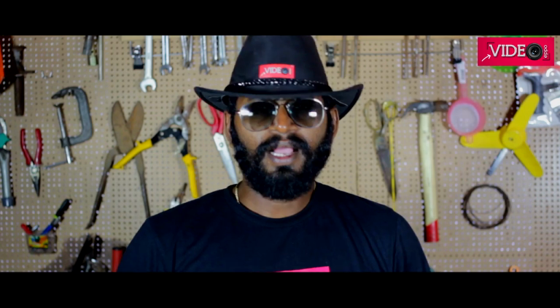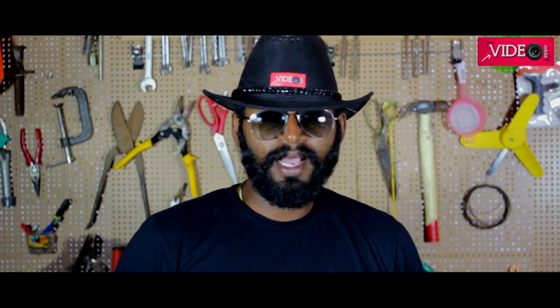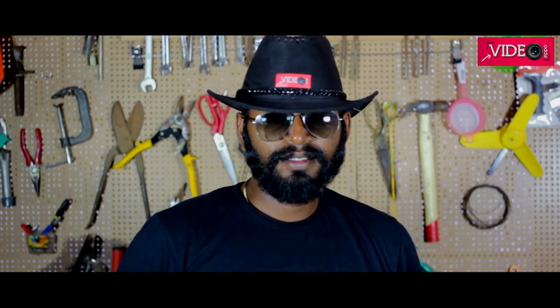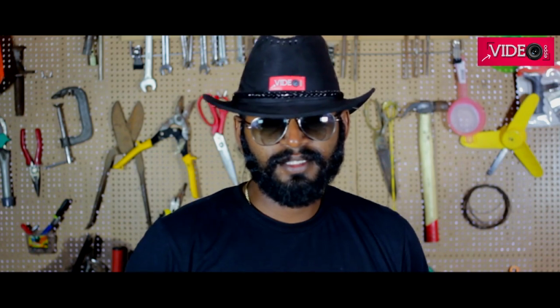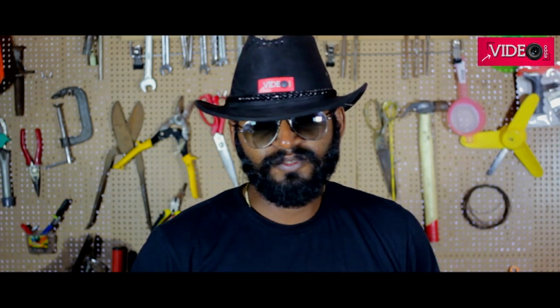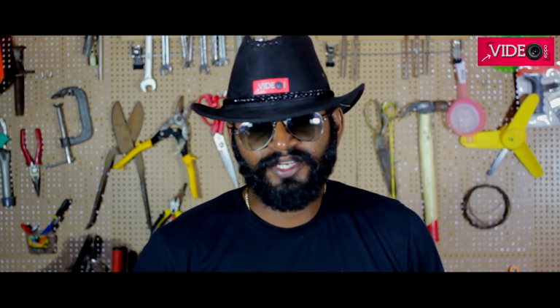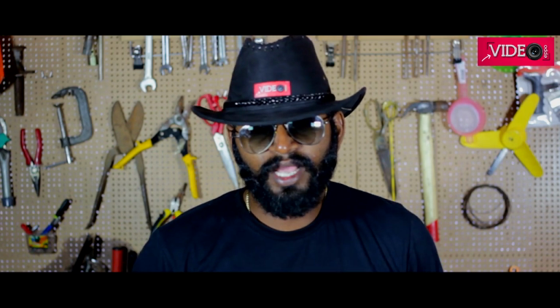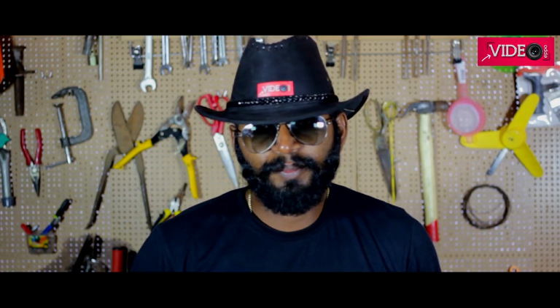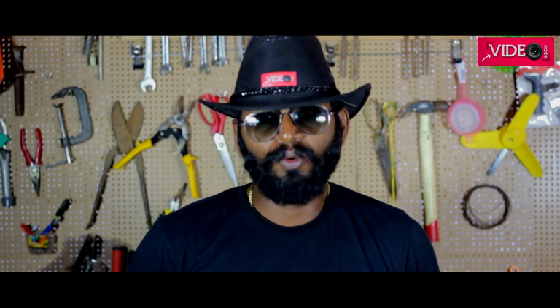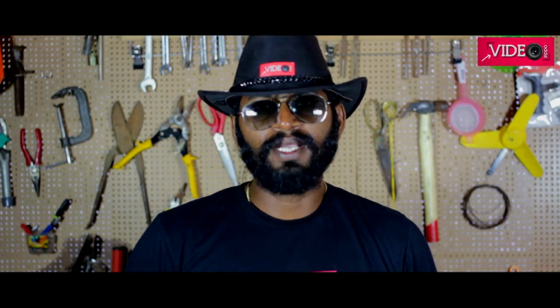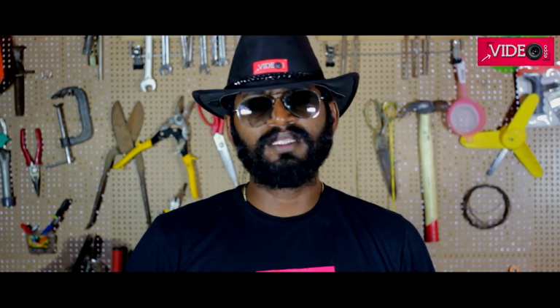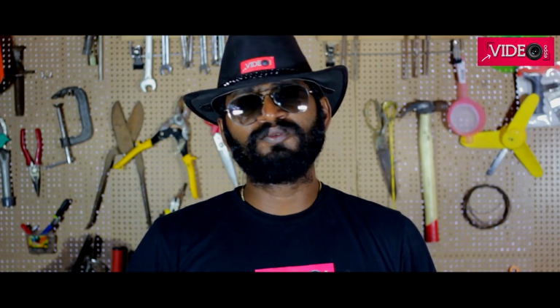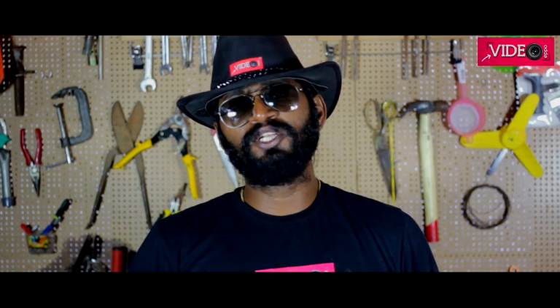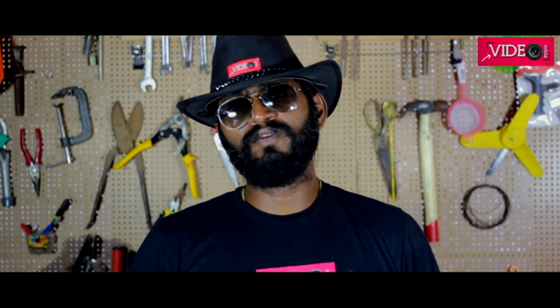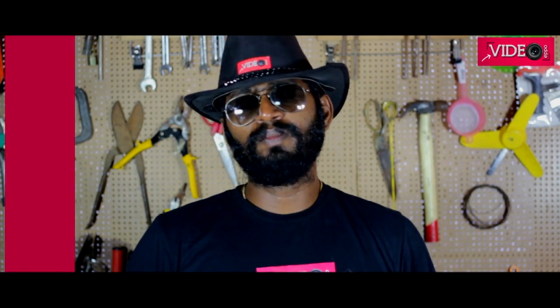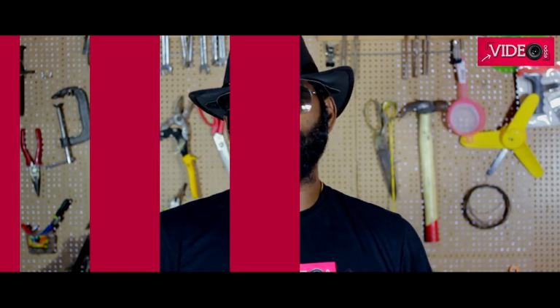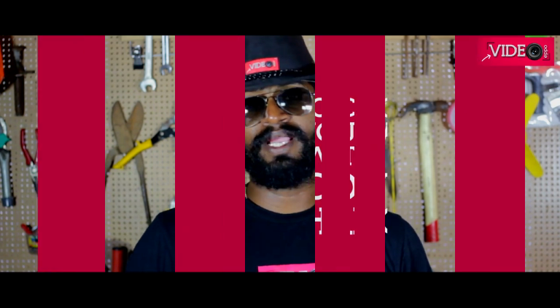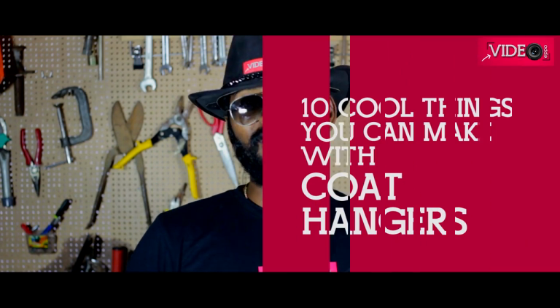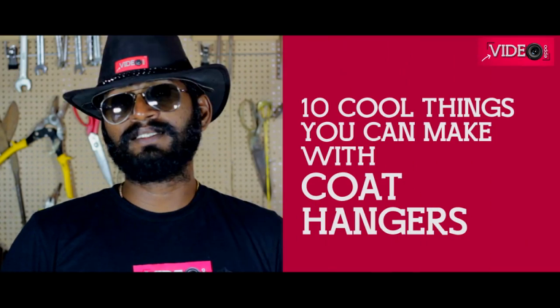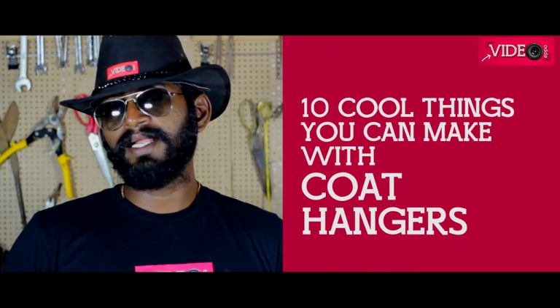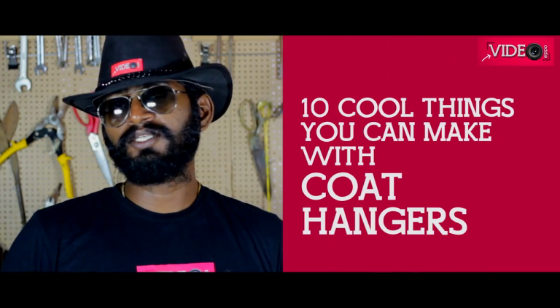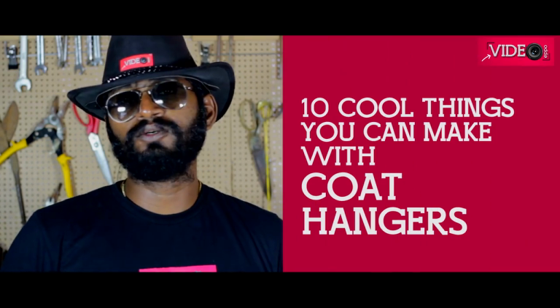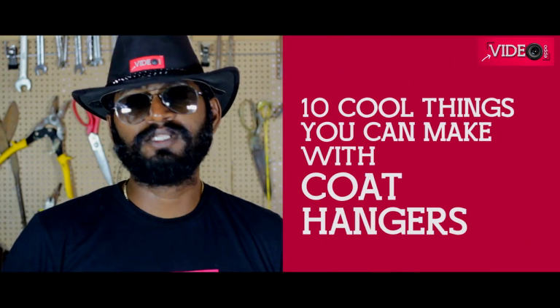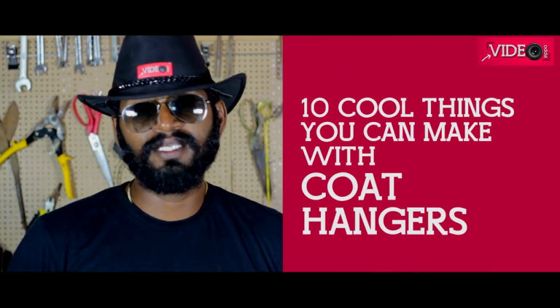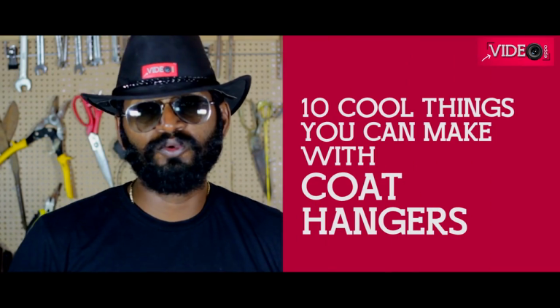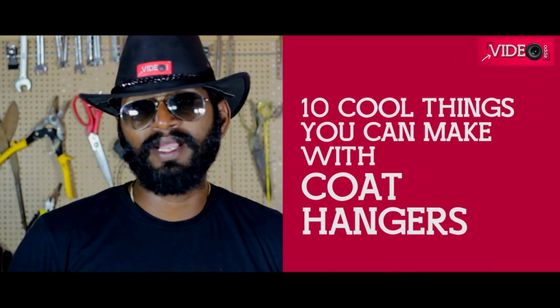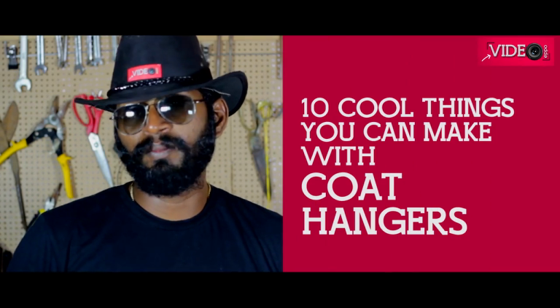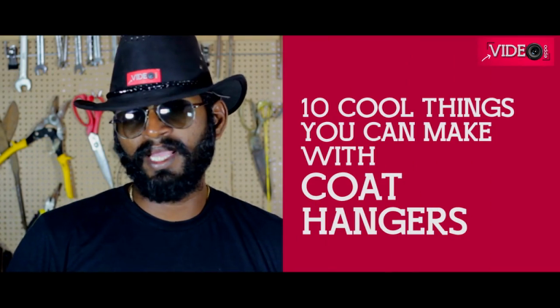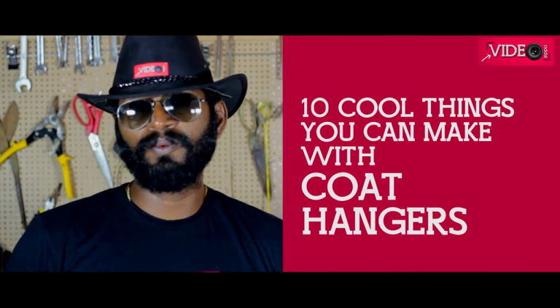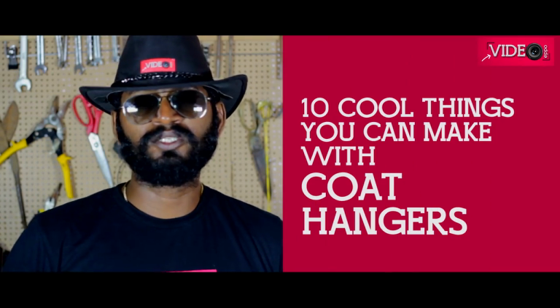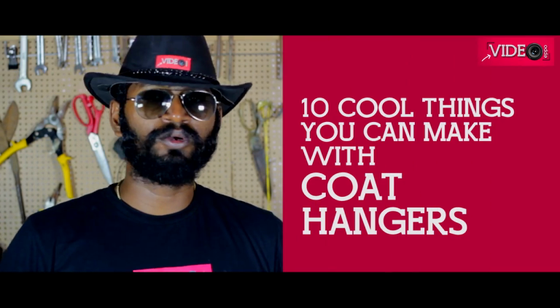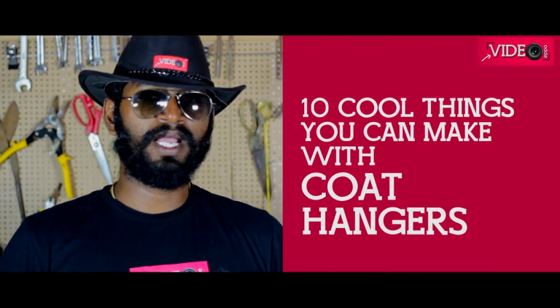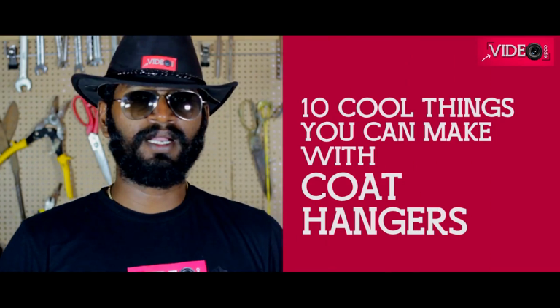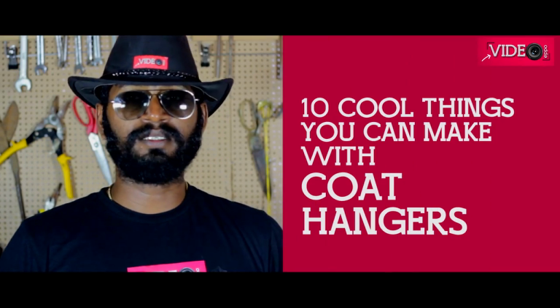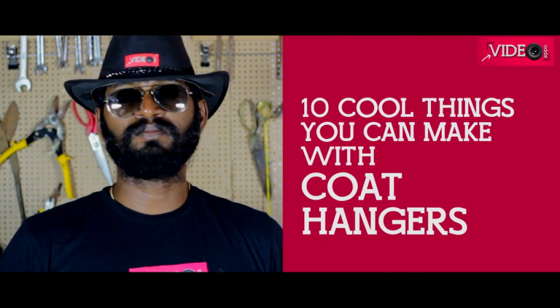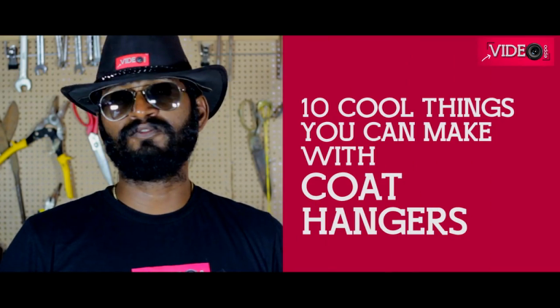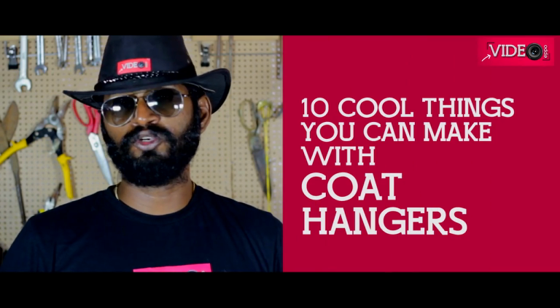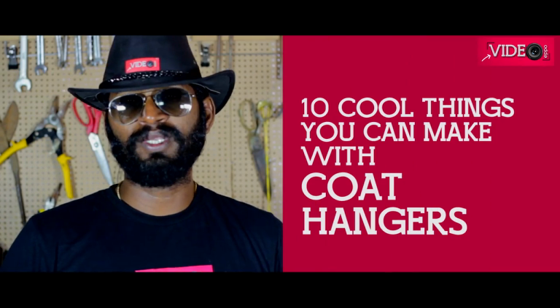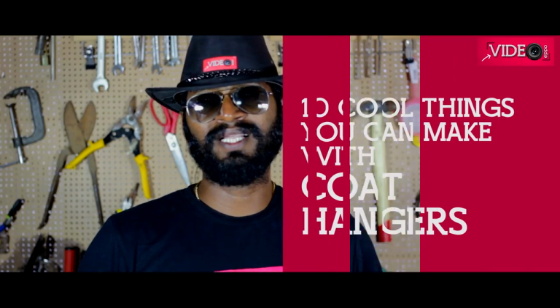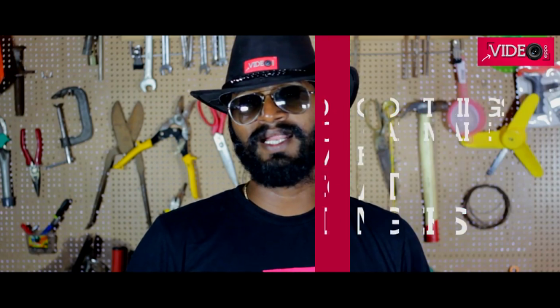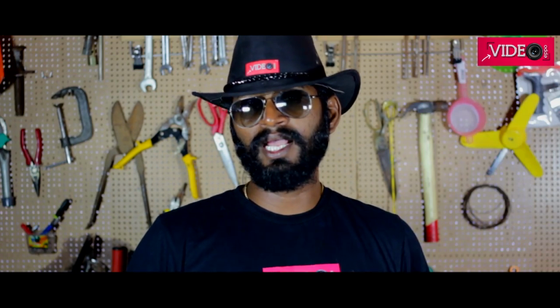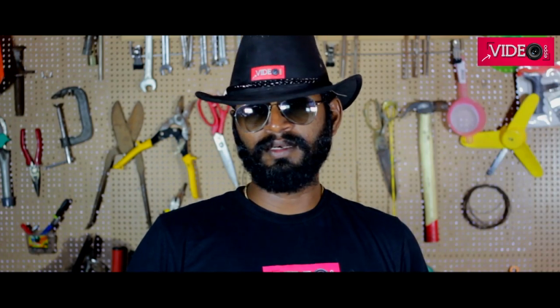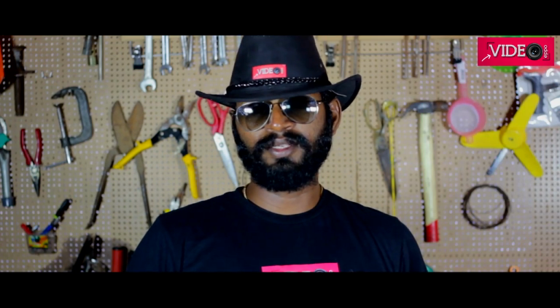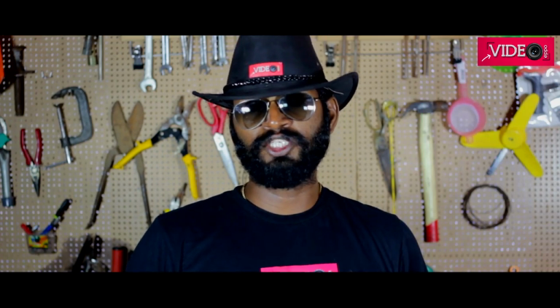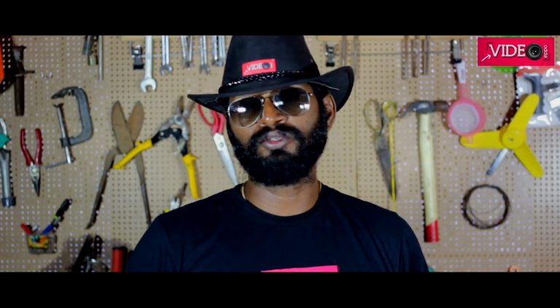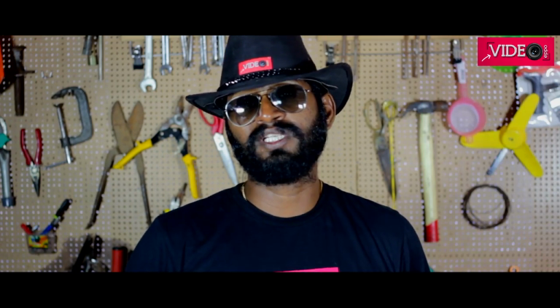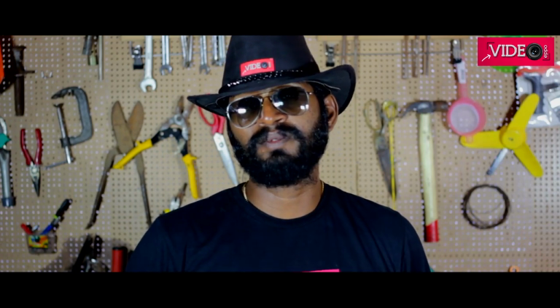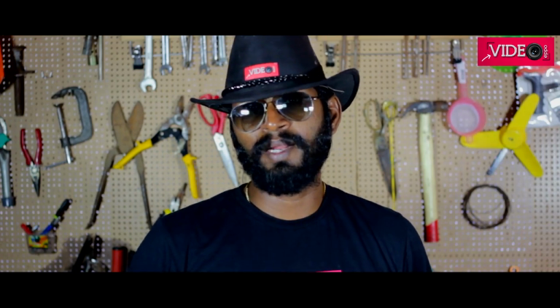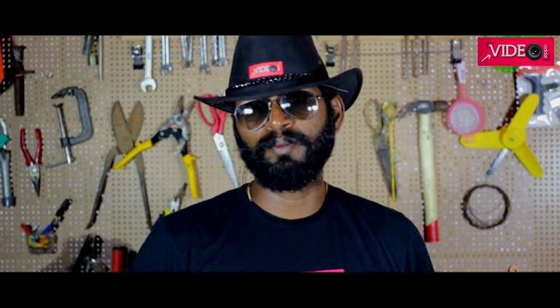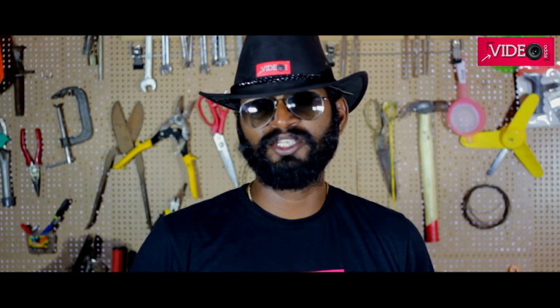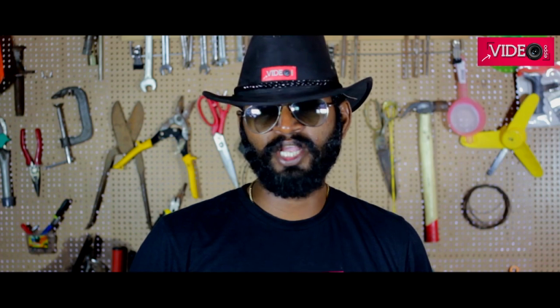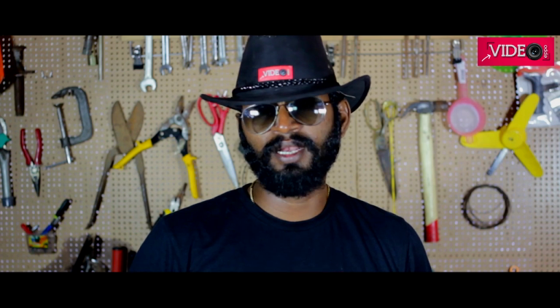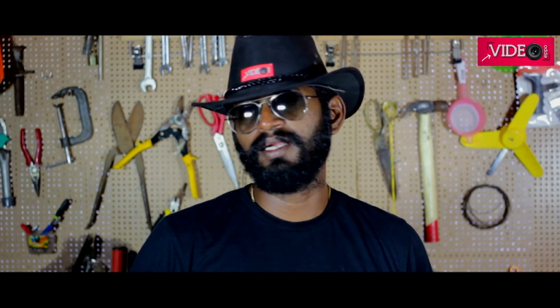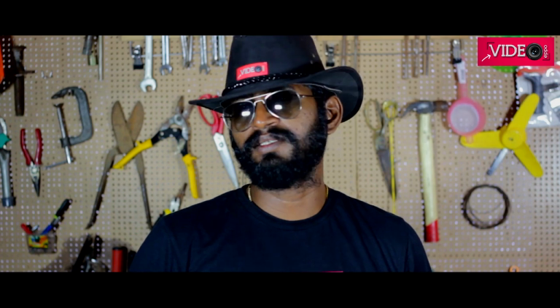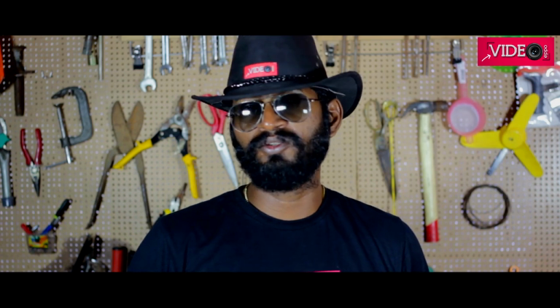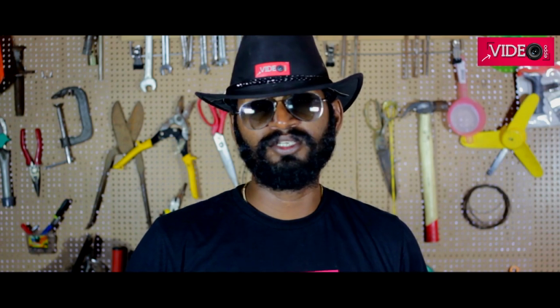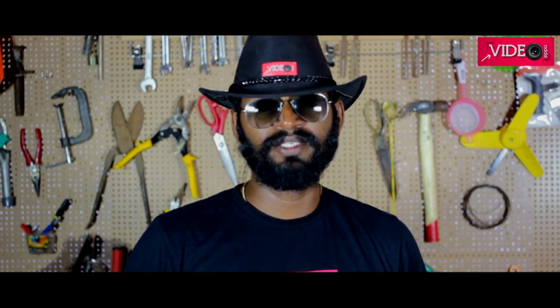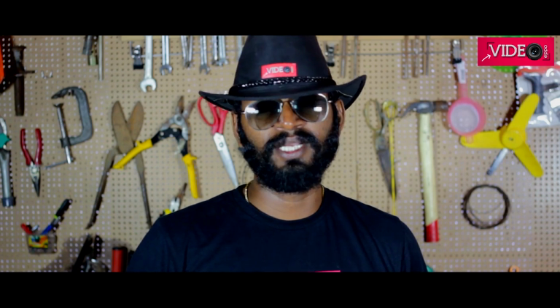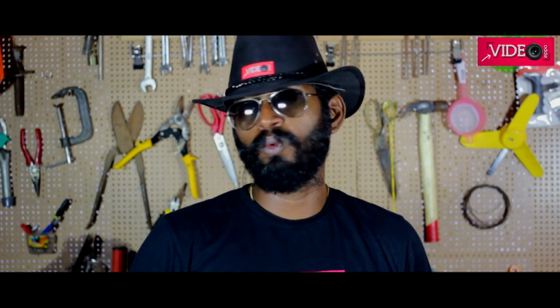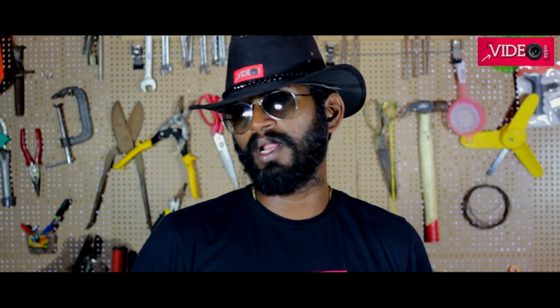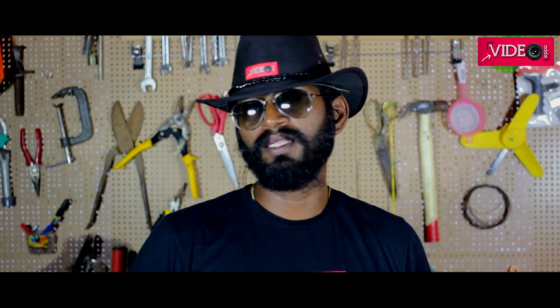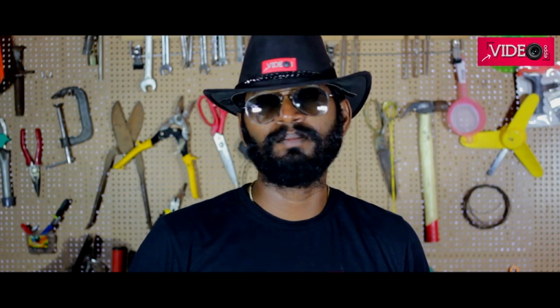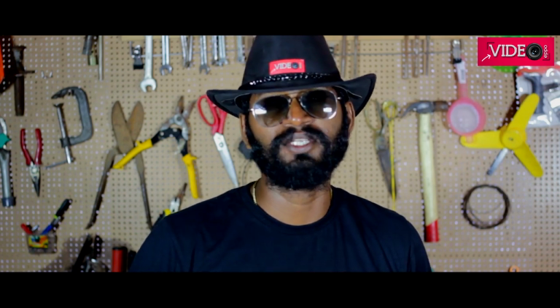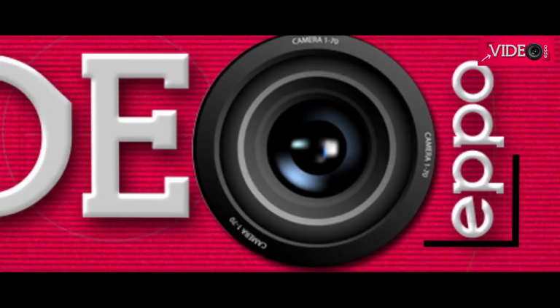Hey guys, this is Vidya Epo. In this video, we will be looking at 10 cool things you can make with coat hangers. Before doing that, I request you to subscribe to my channel. It is going to take only a minute.